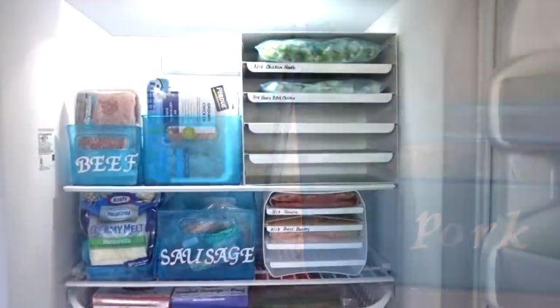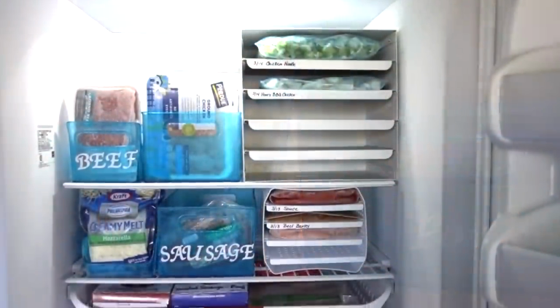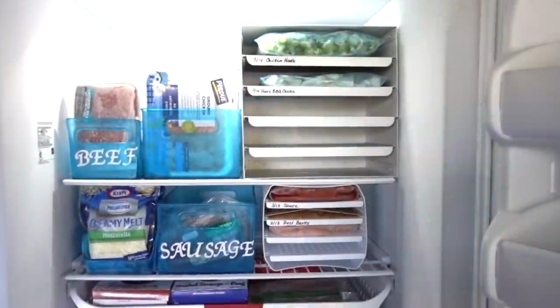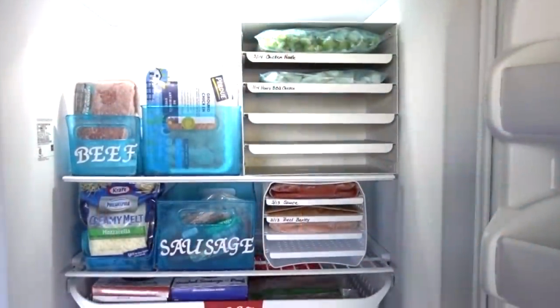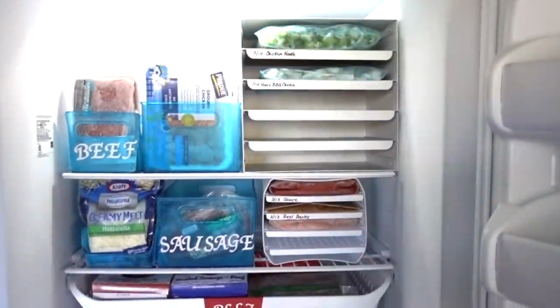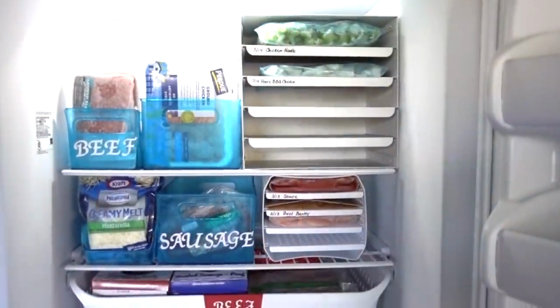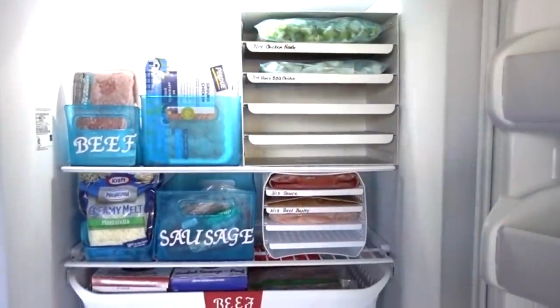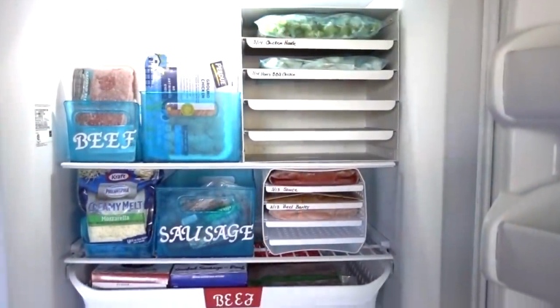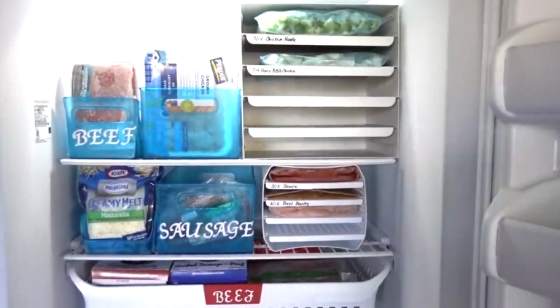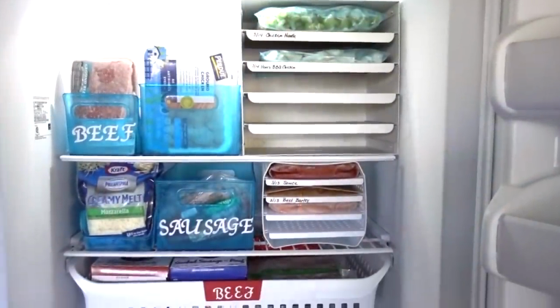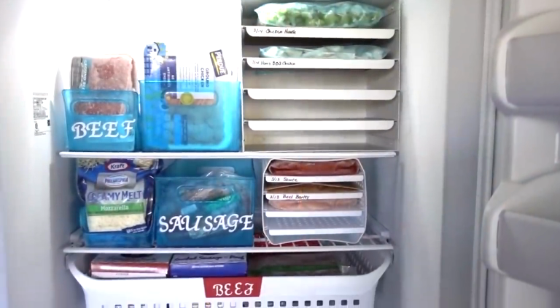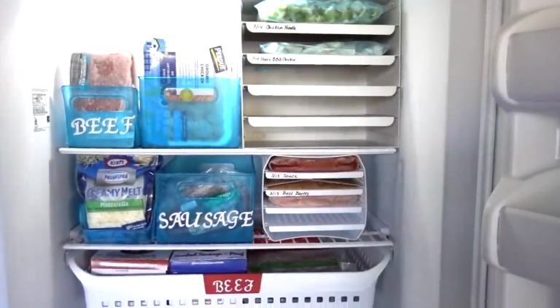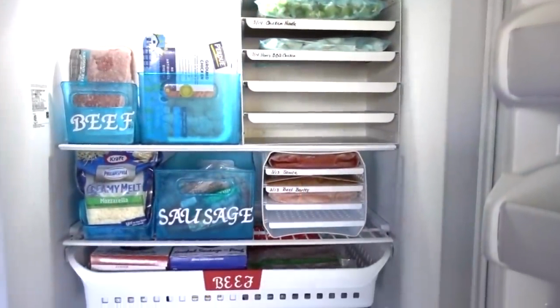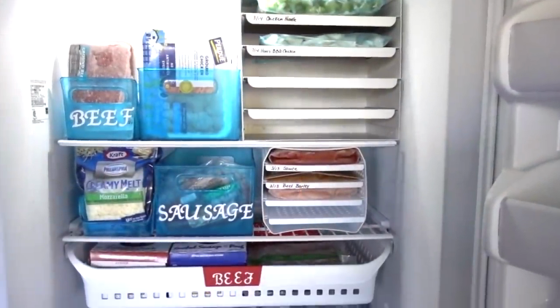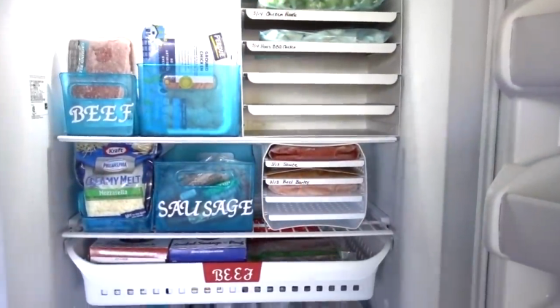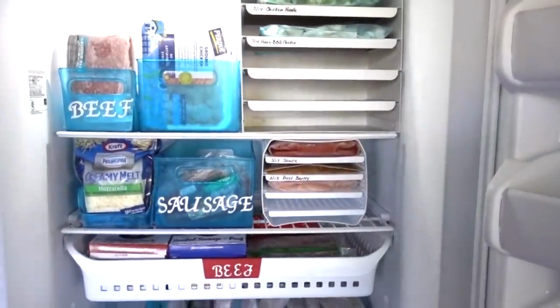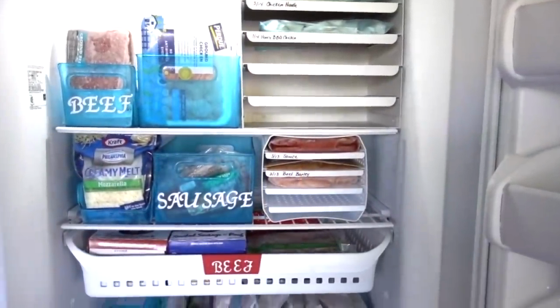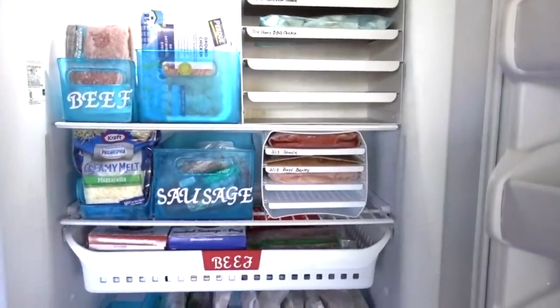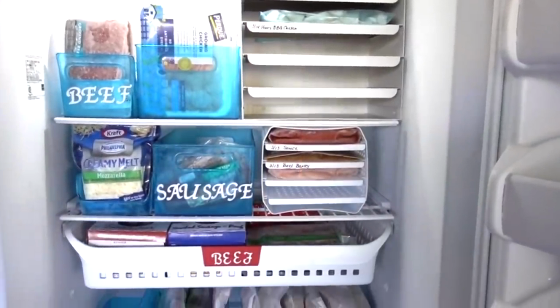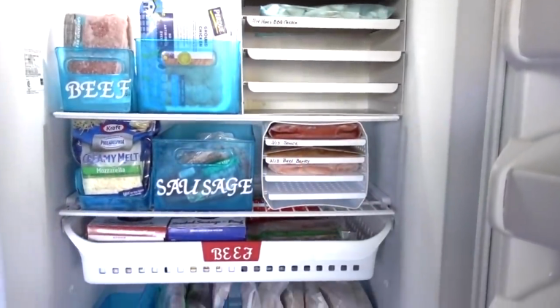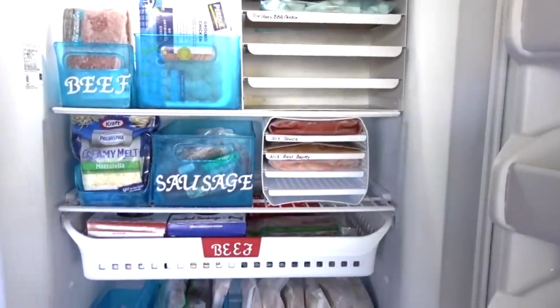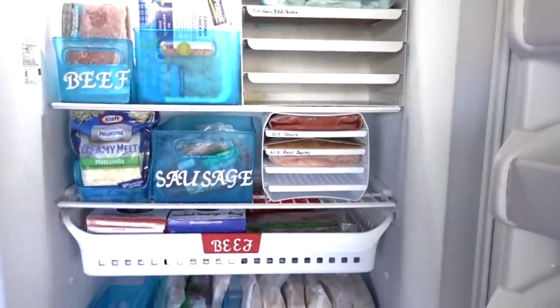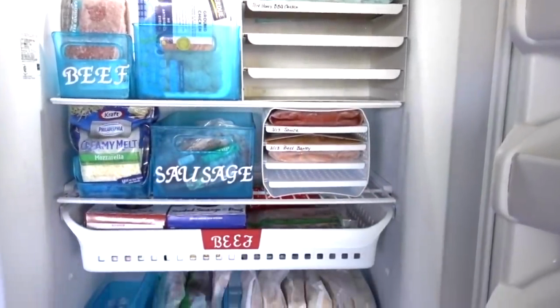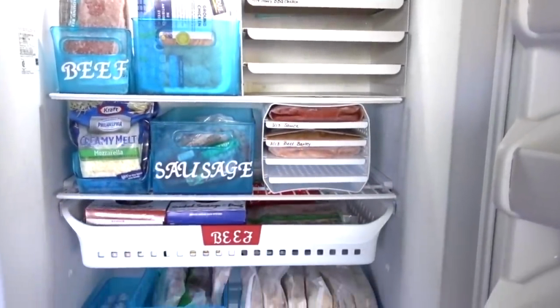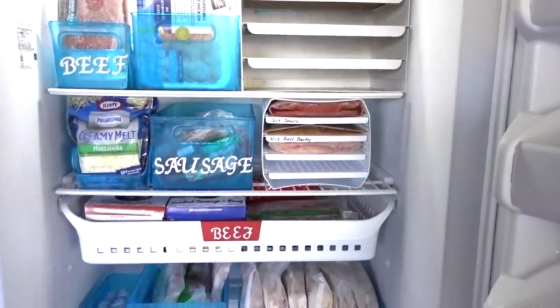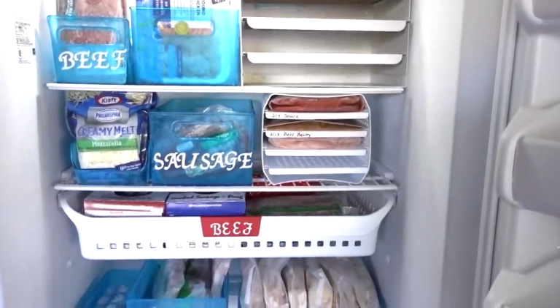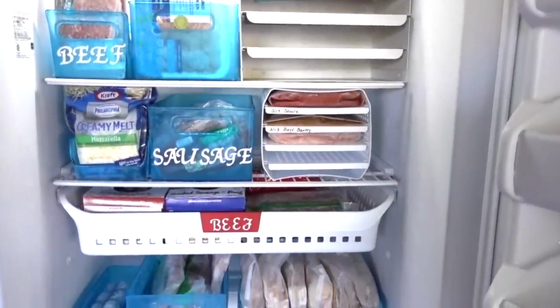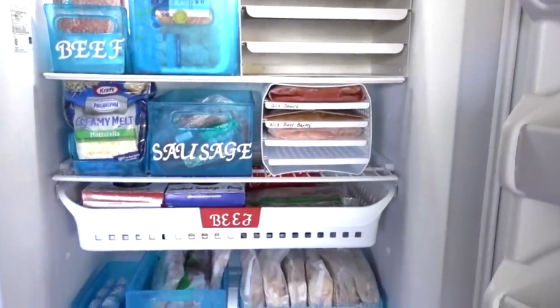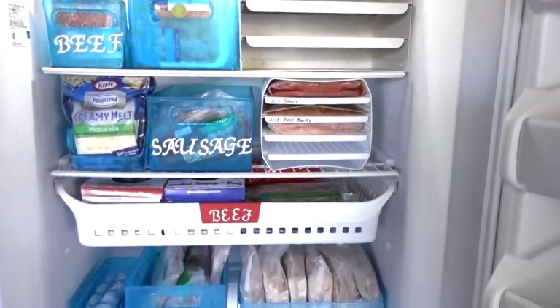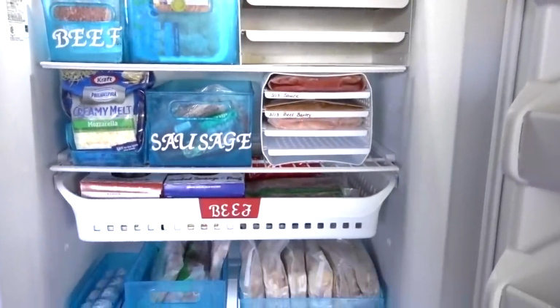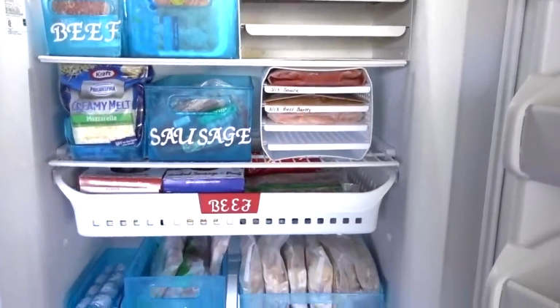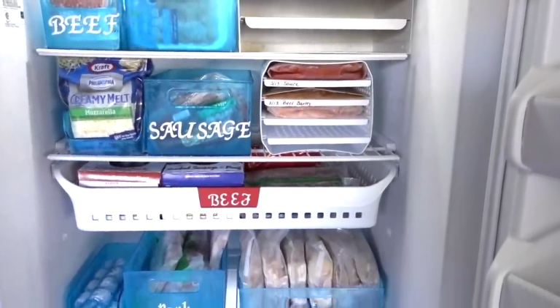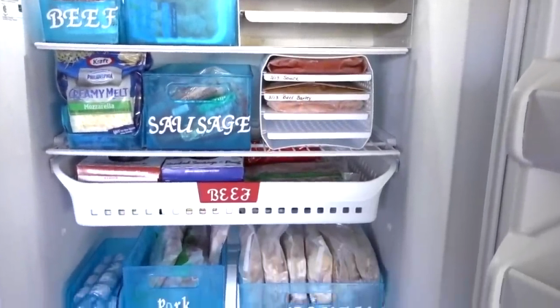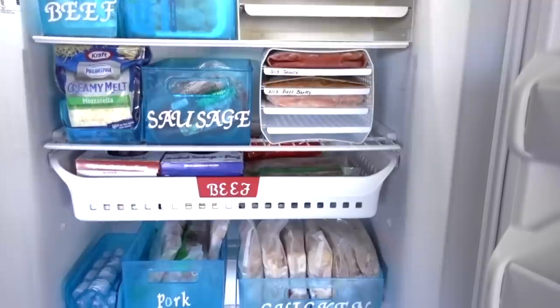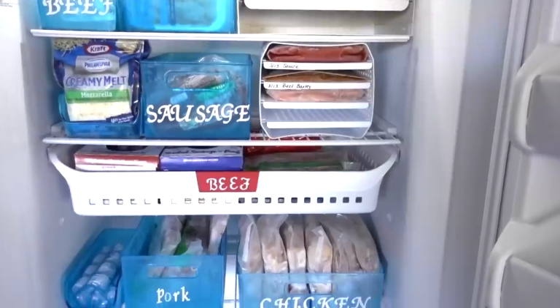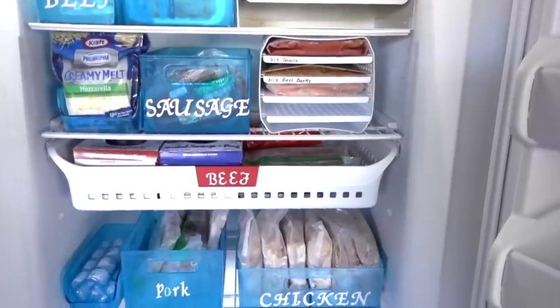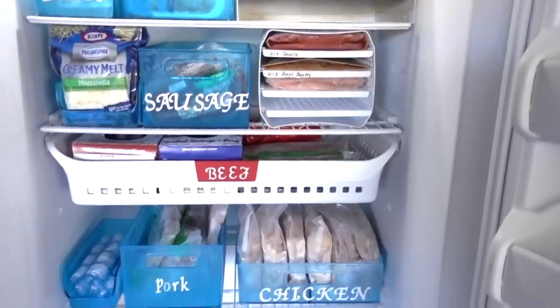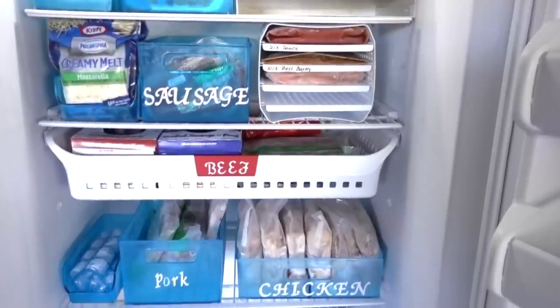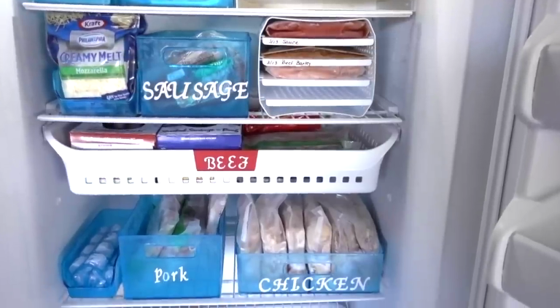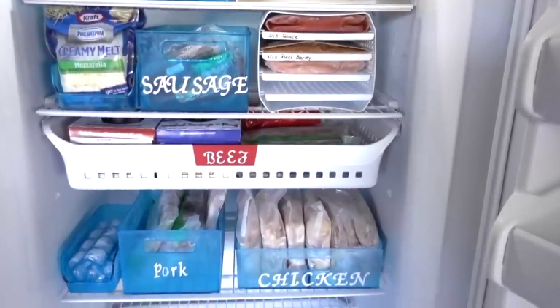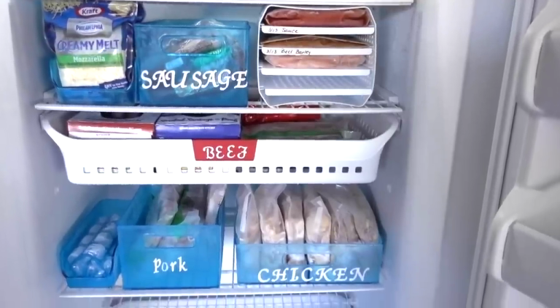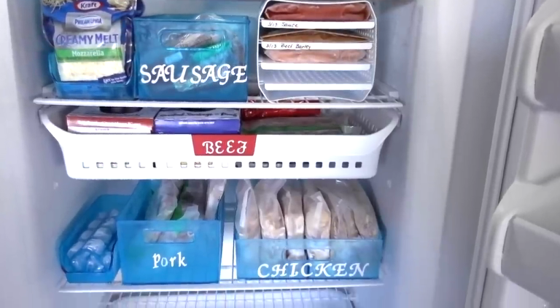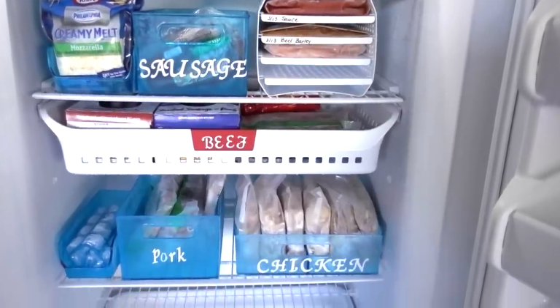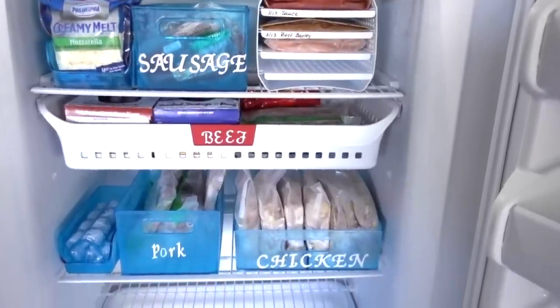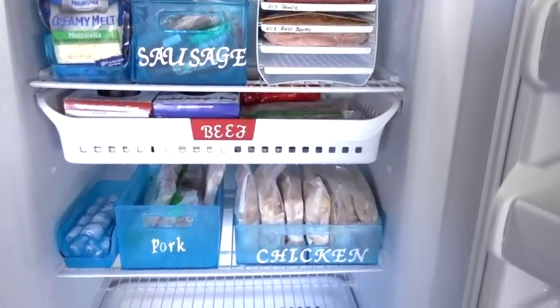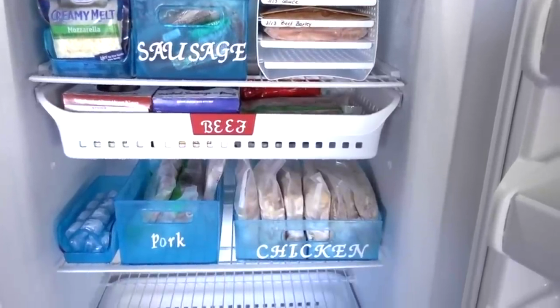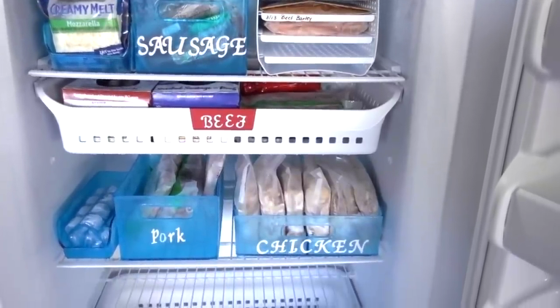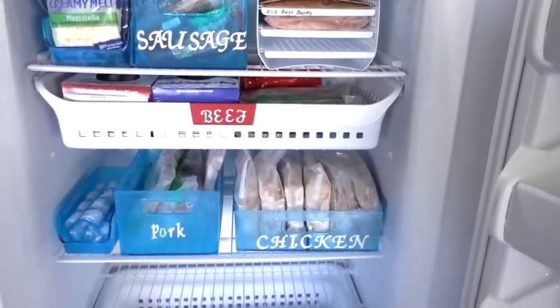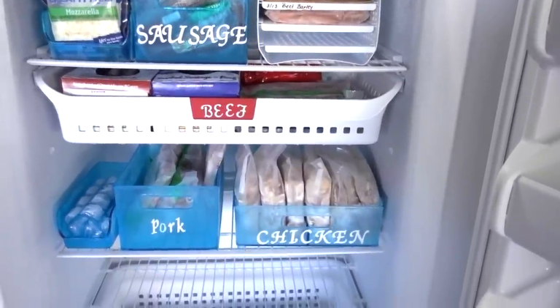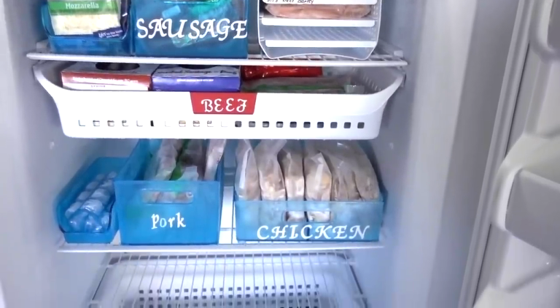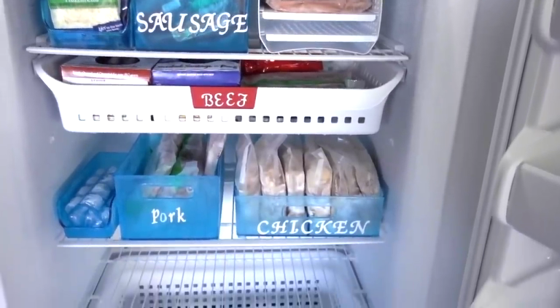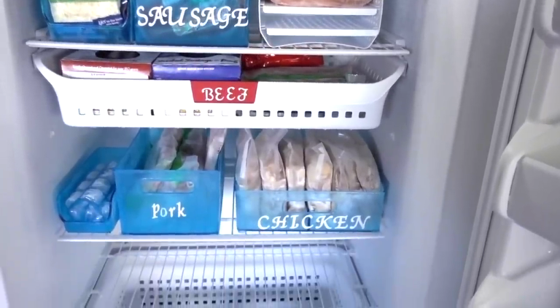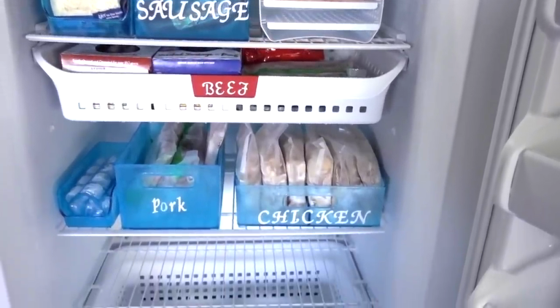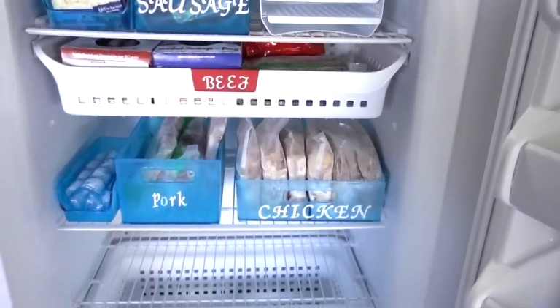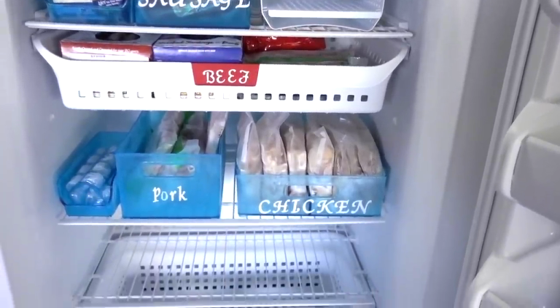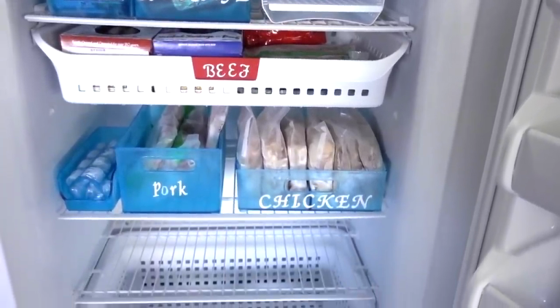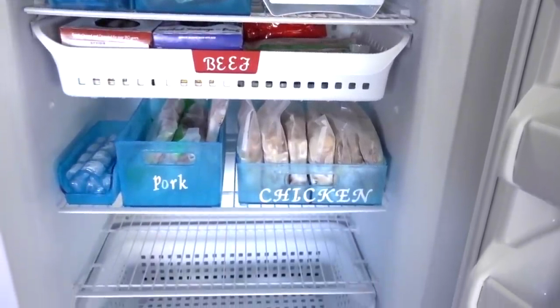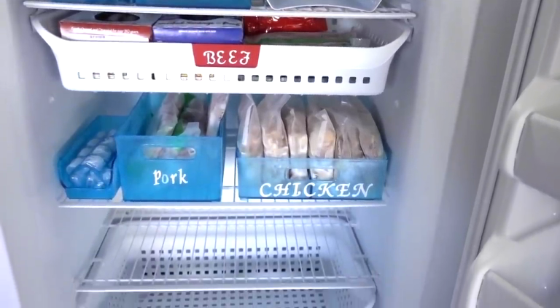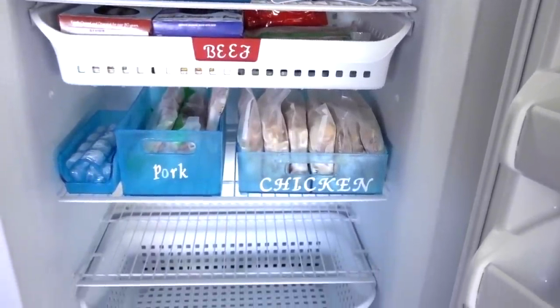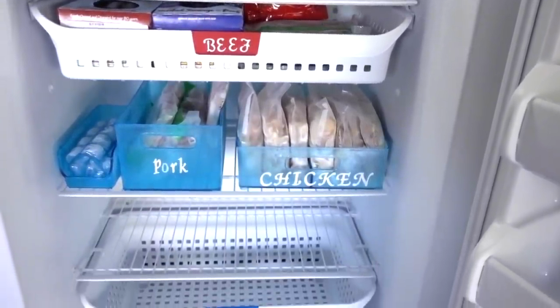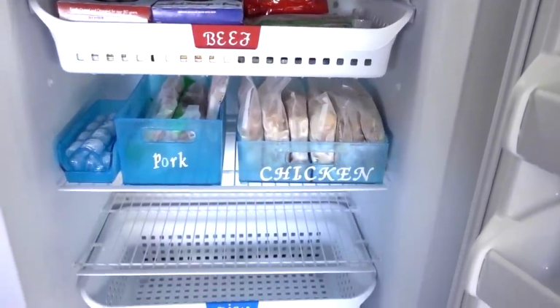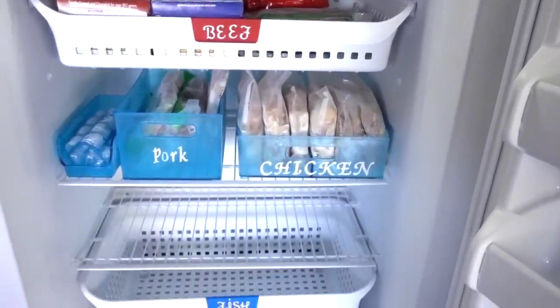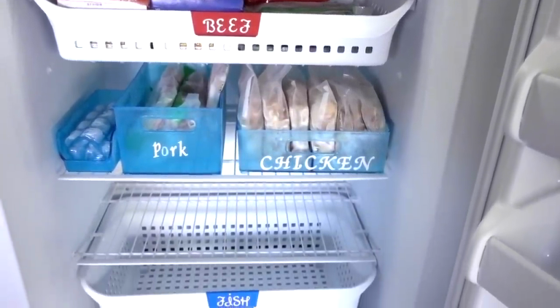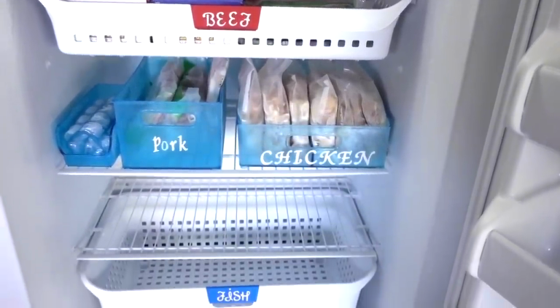I hope some of you can implement some of these ideas into your own freezer. Thank you all for watching — I hope to see you in the next one. Bye!